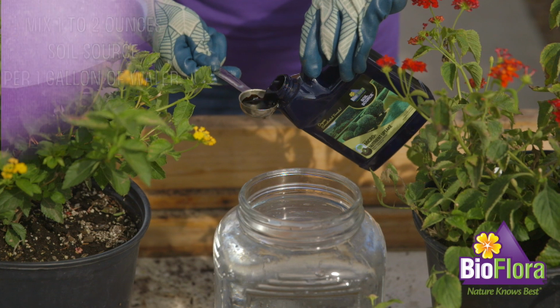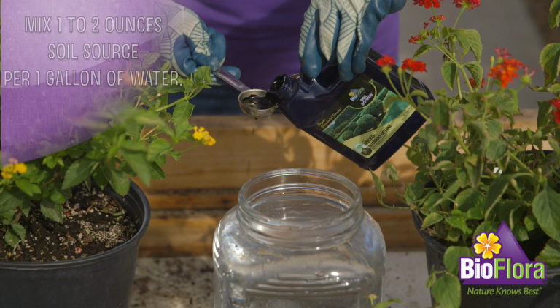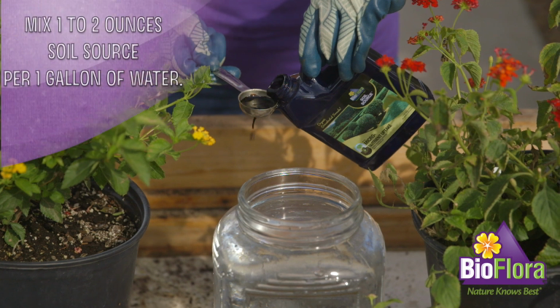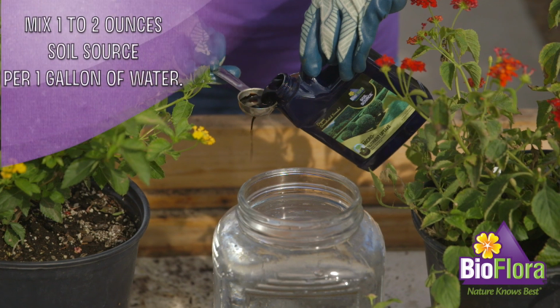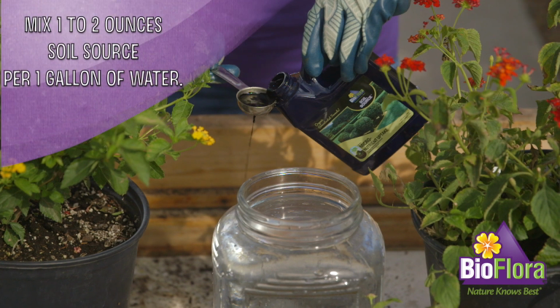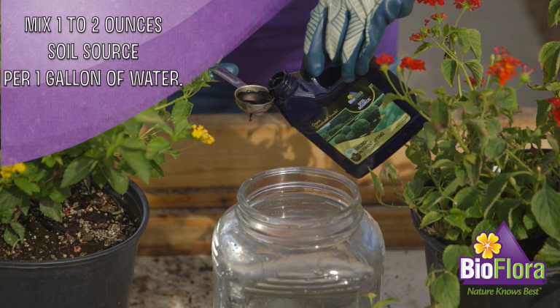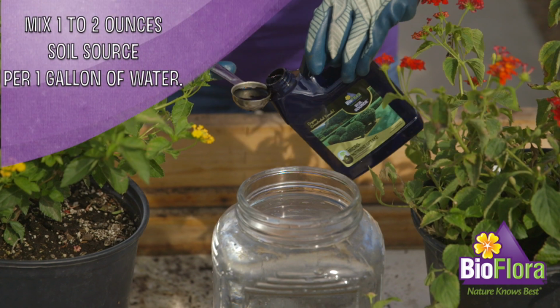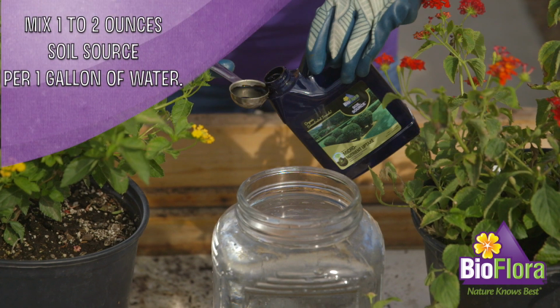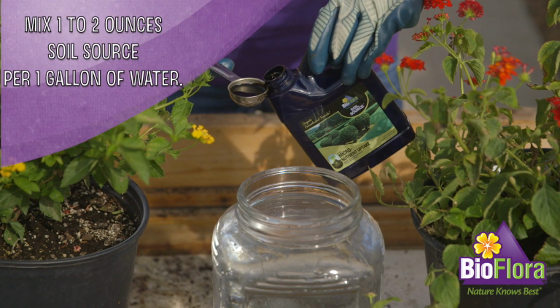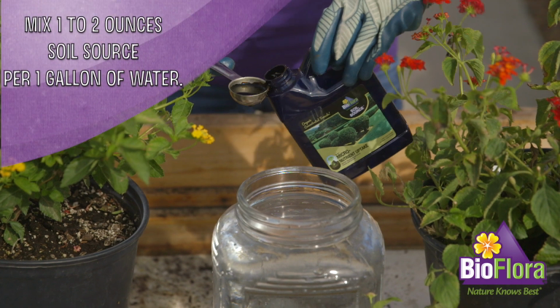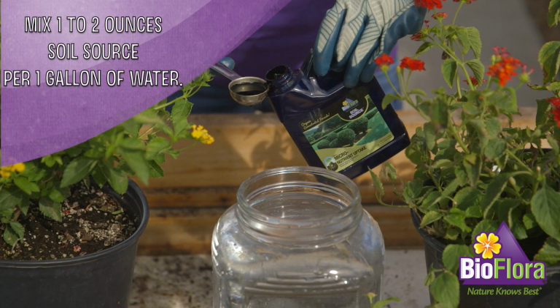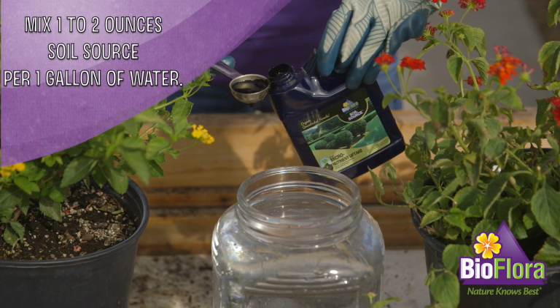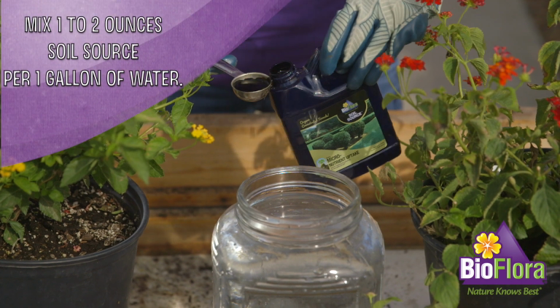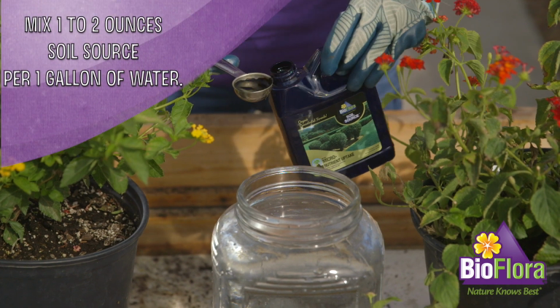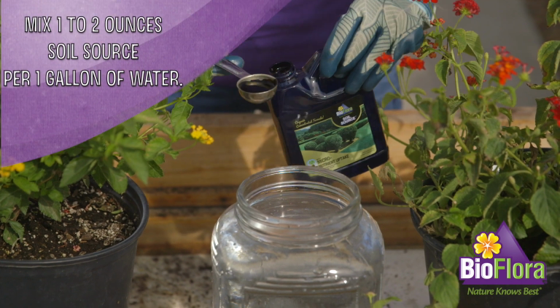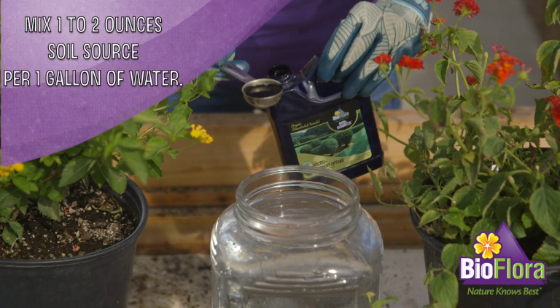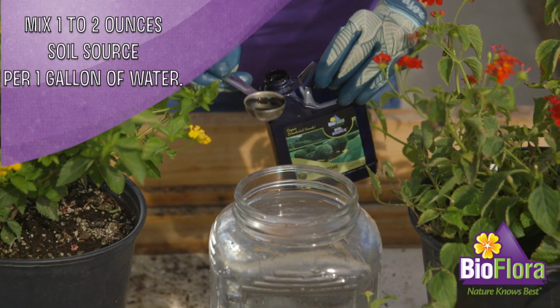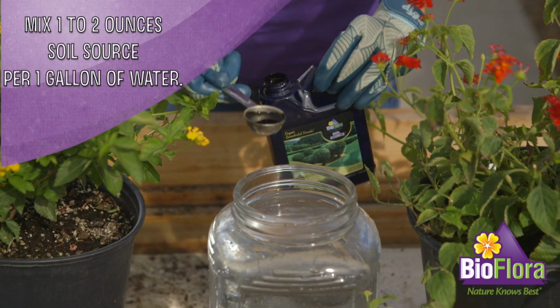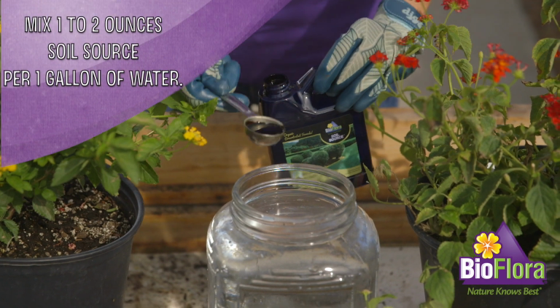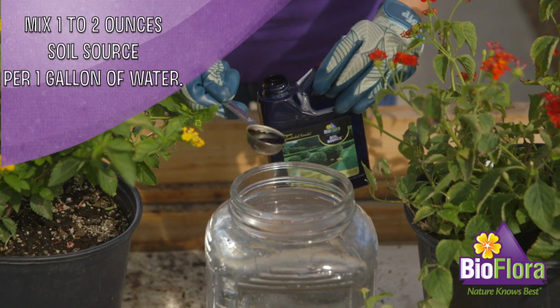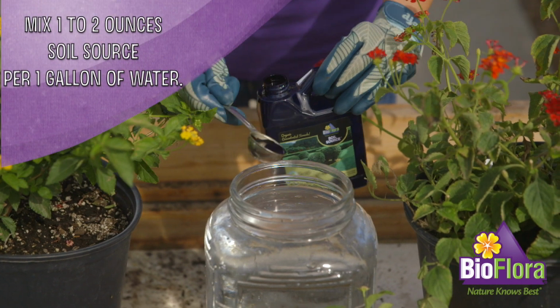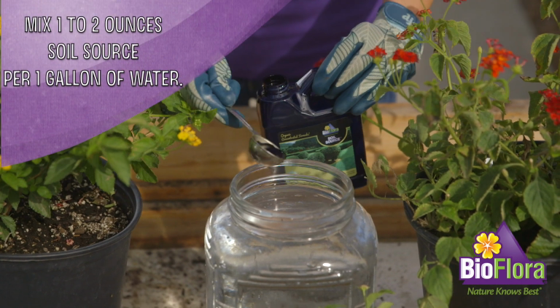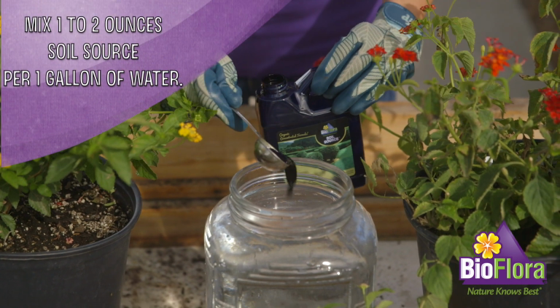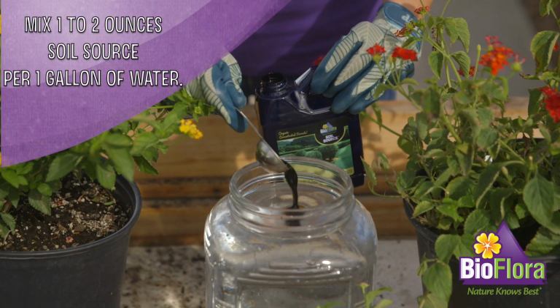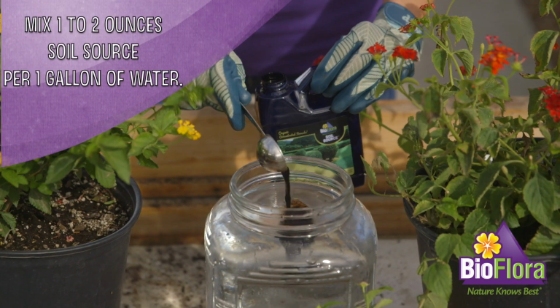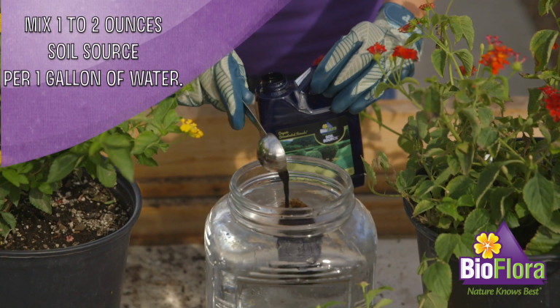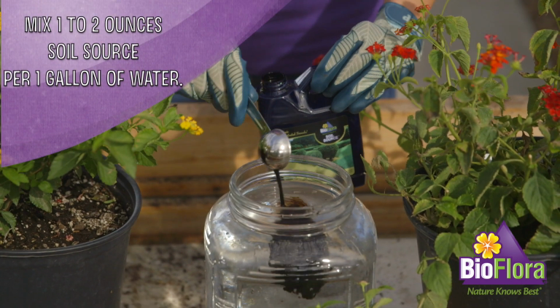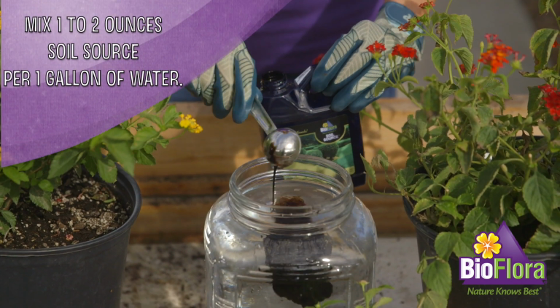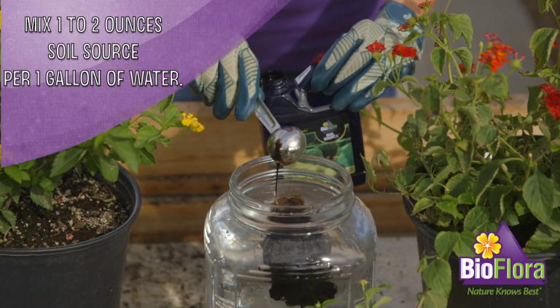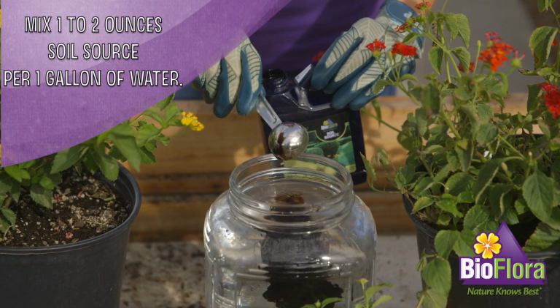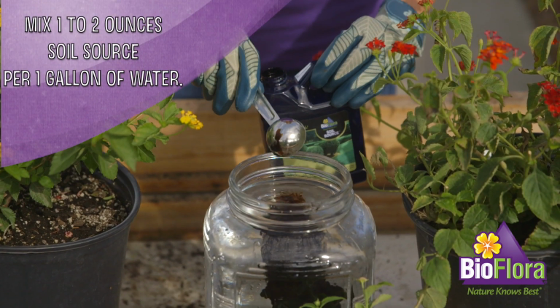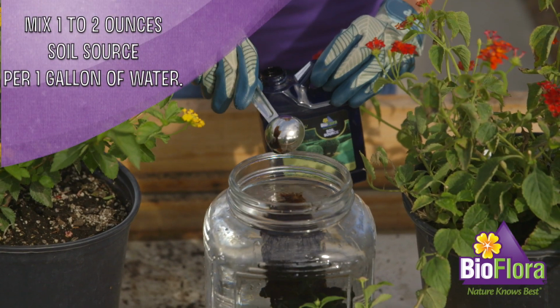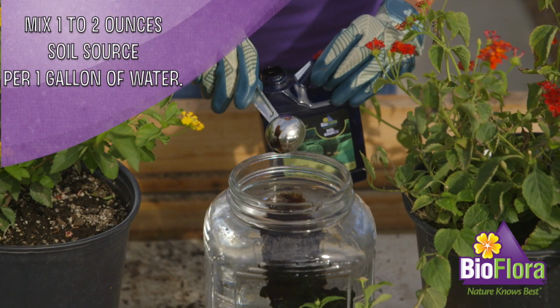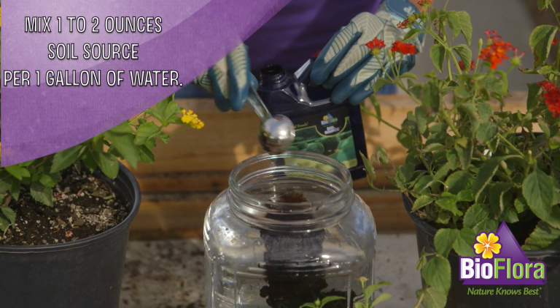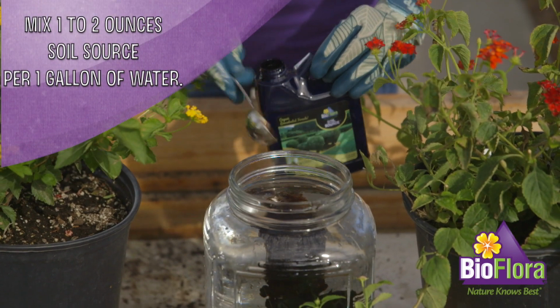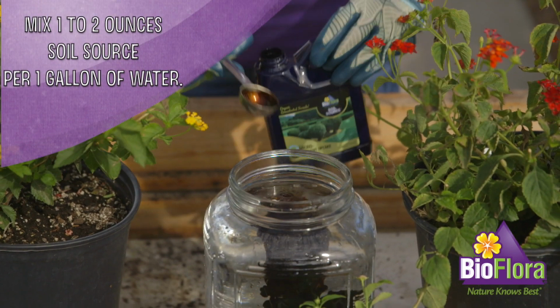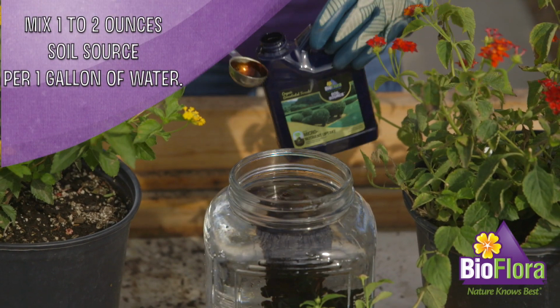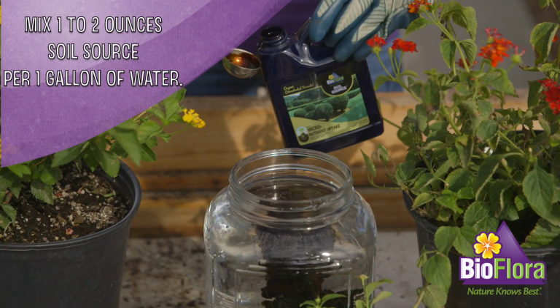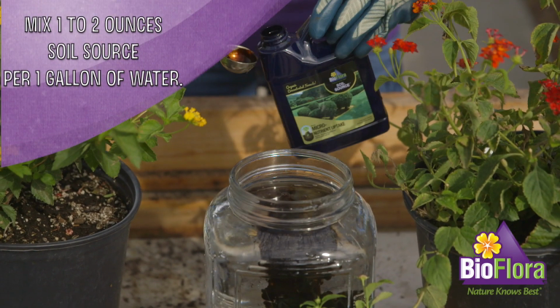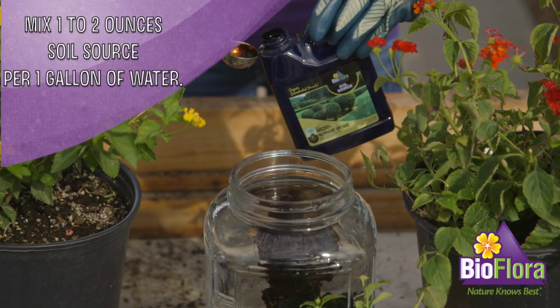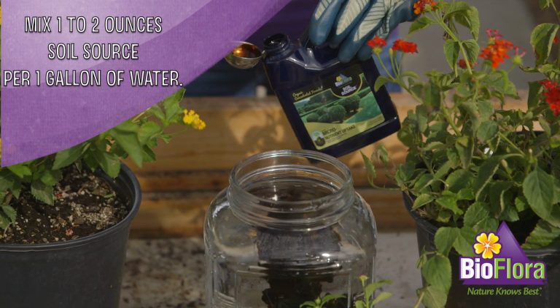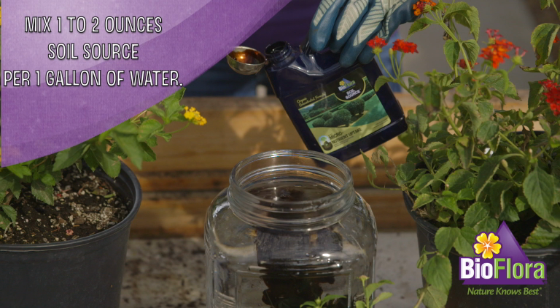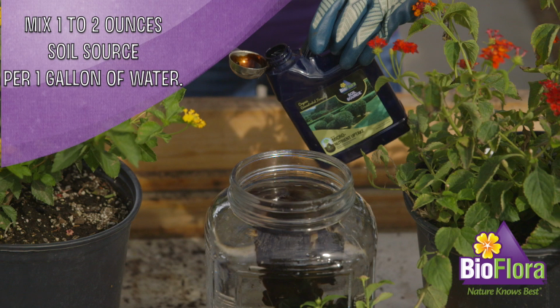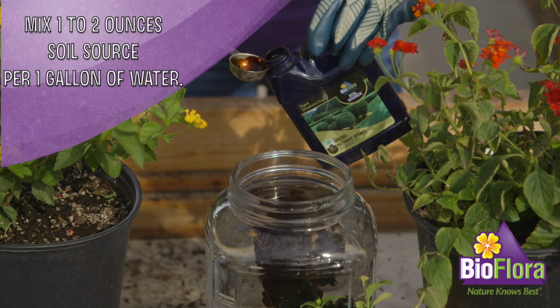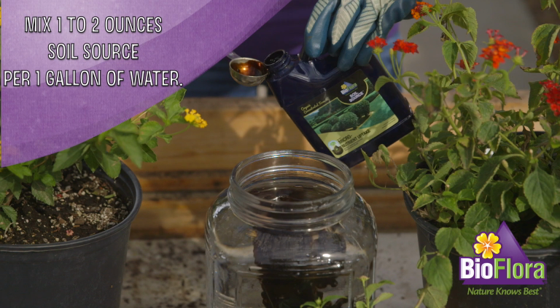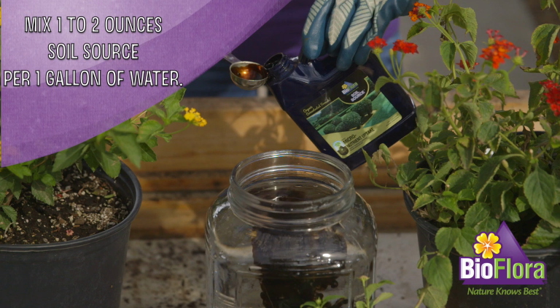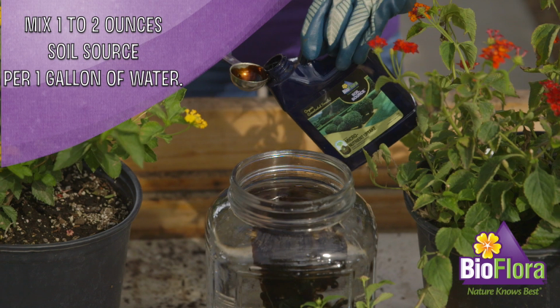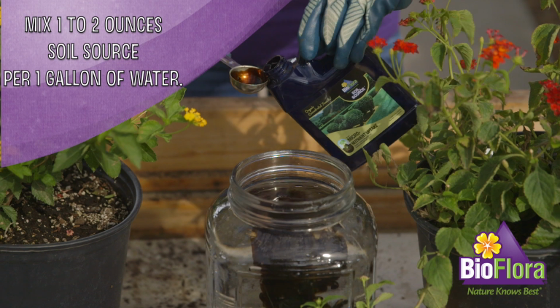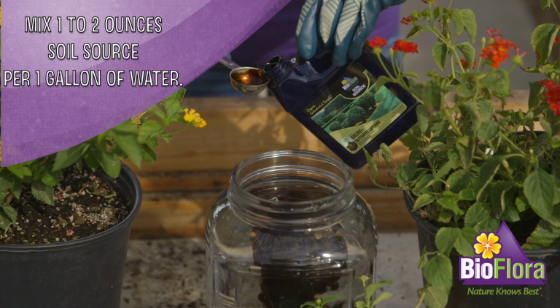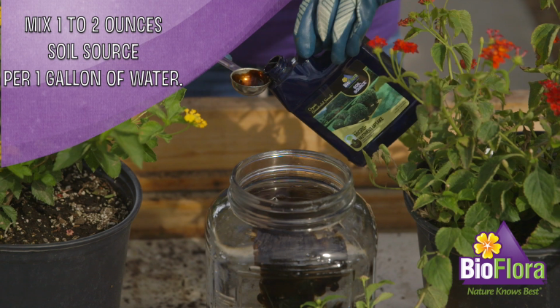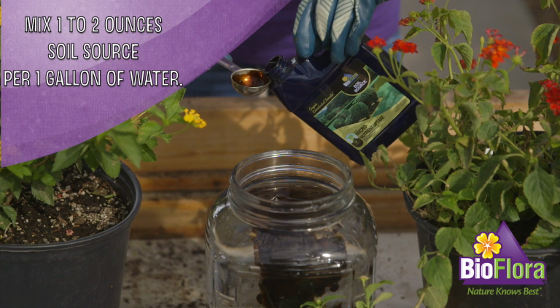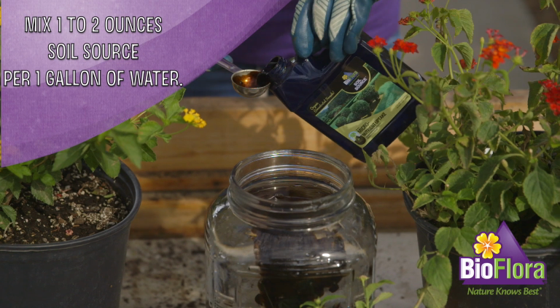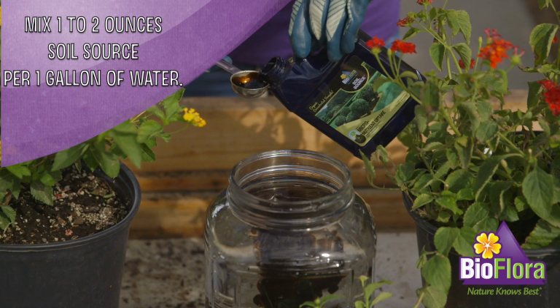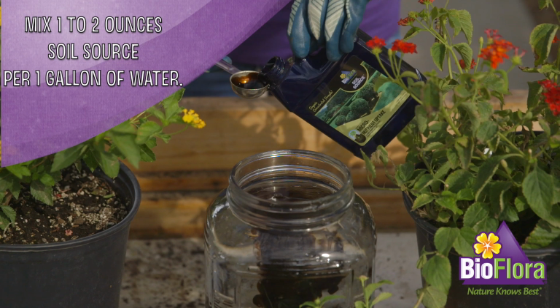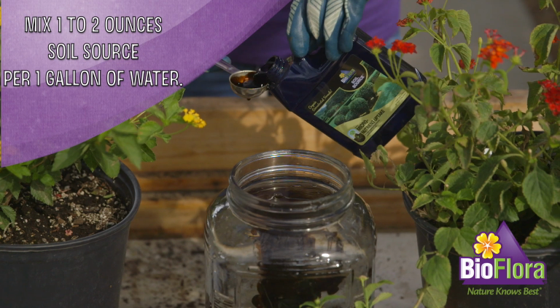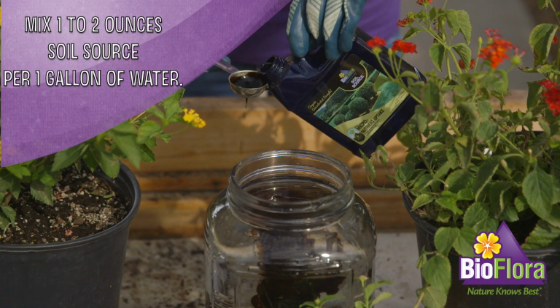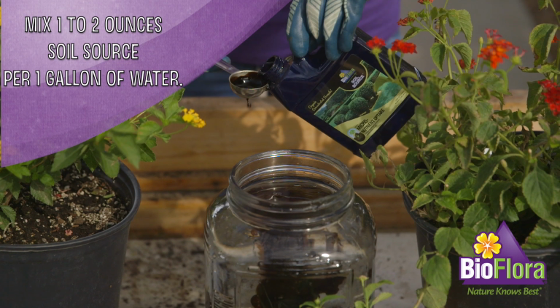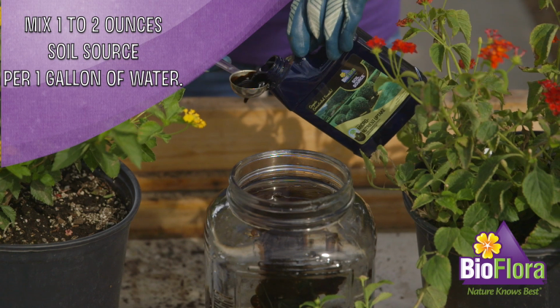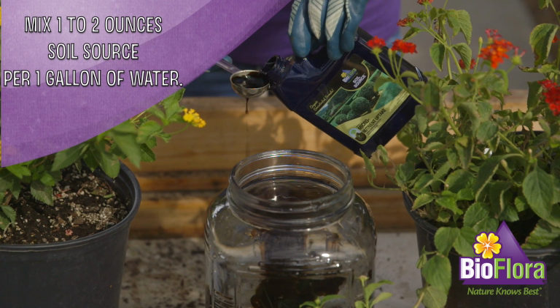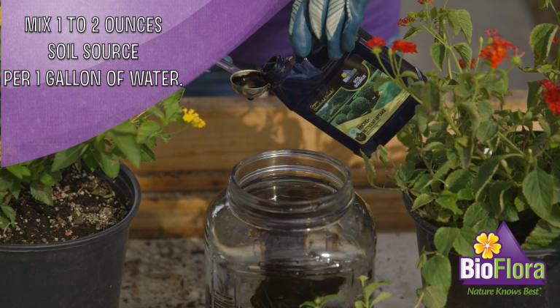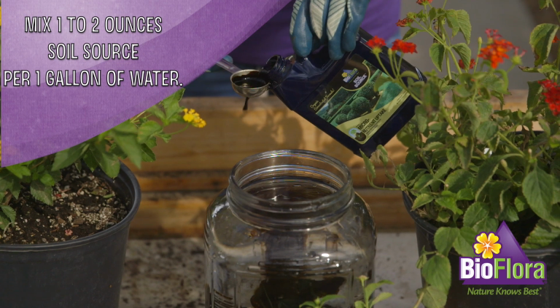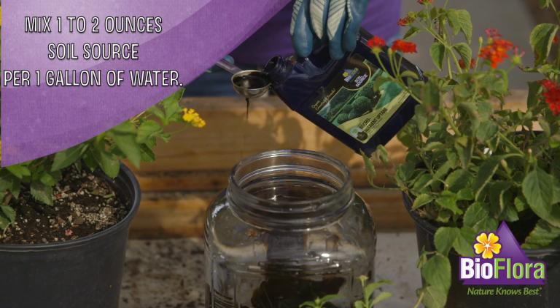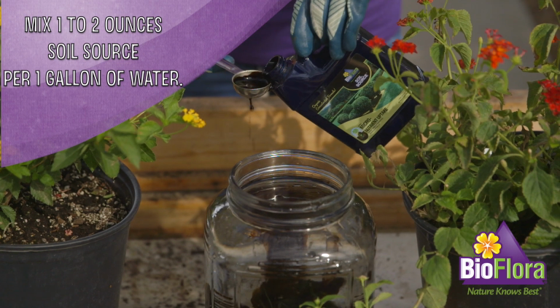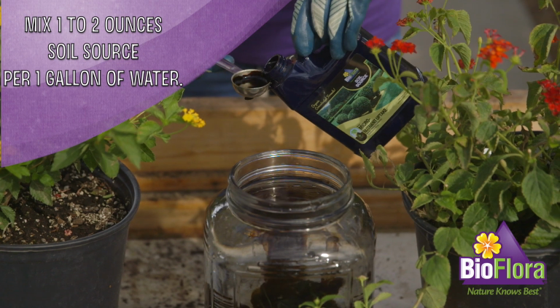Step one: use one to two ounces, or two to four tablespoons, of Soil Source per gallon of water.